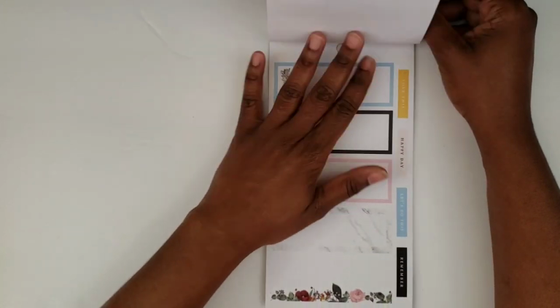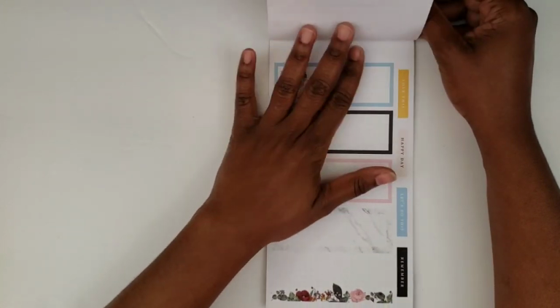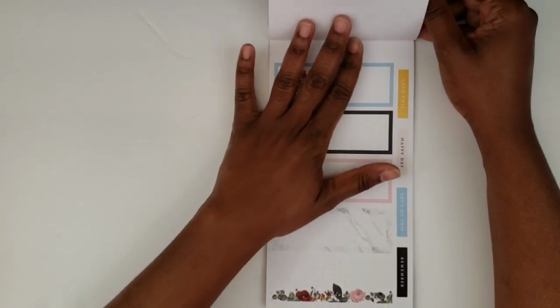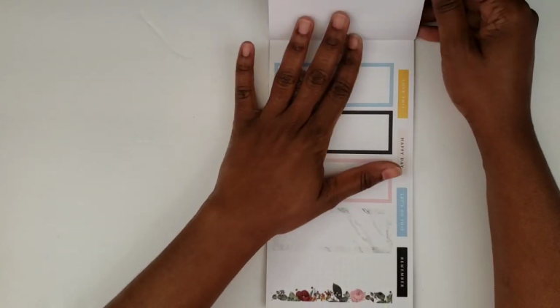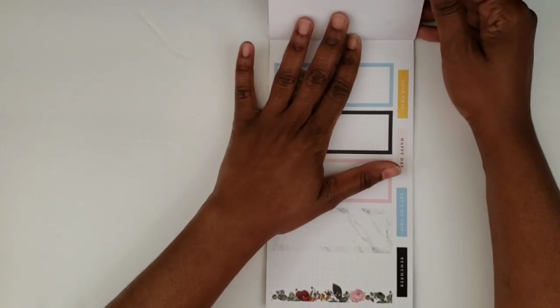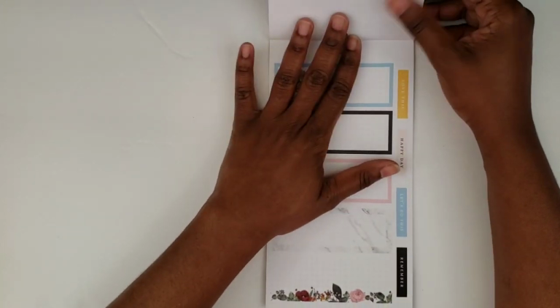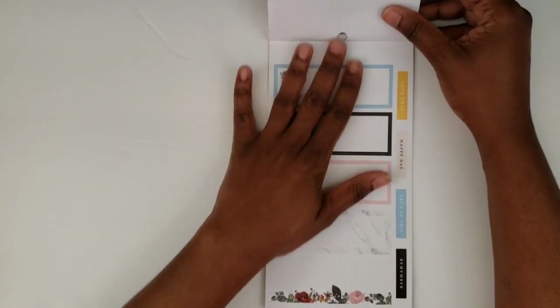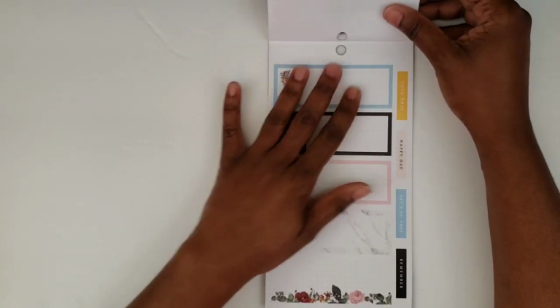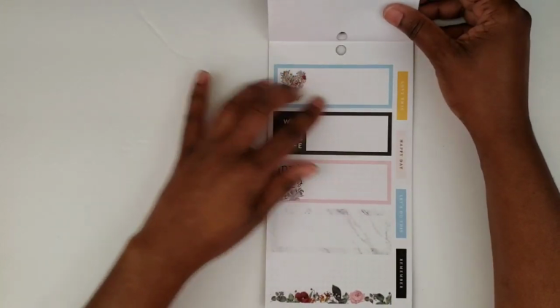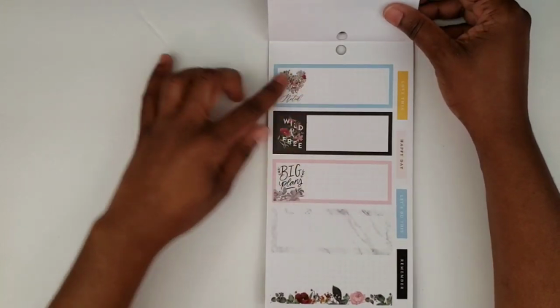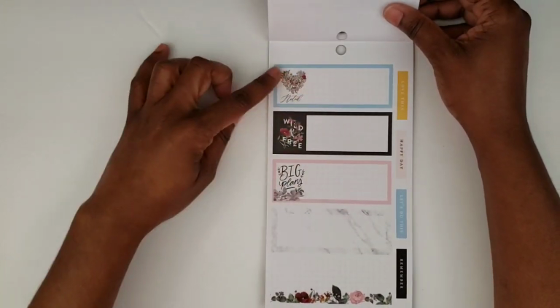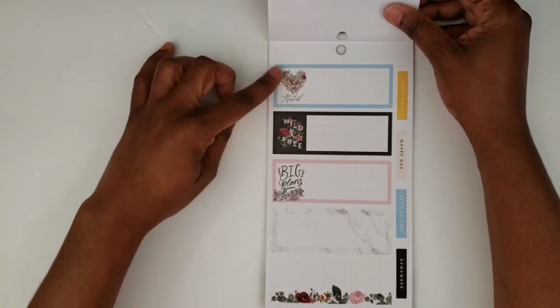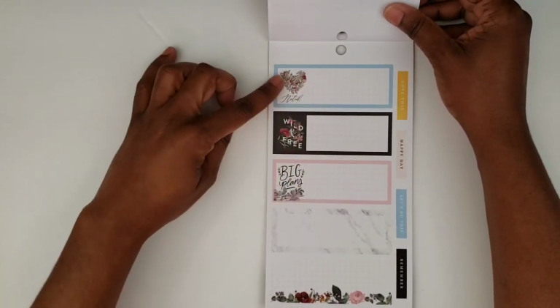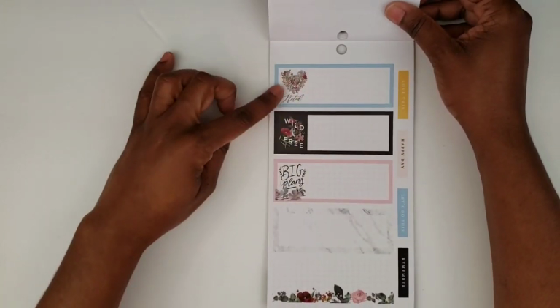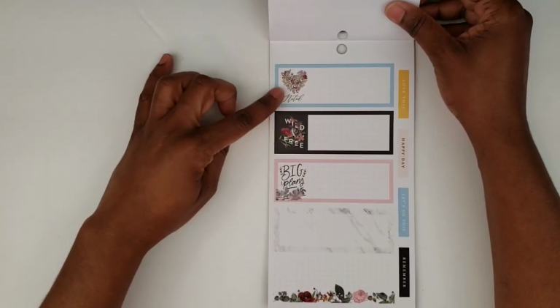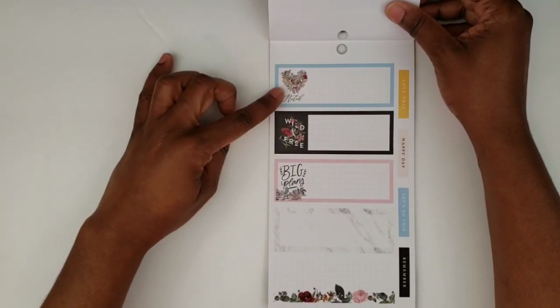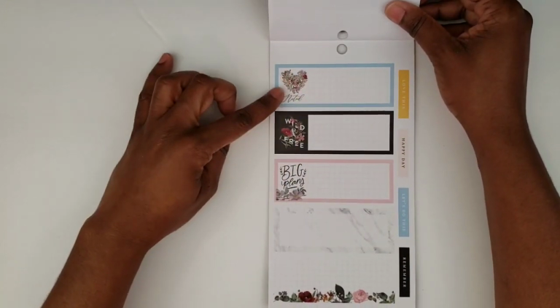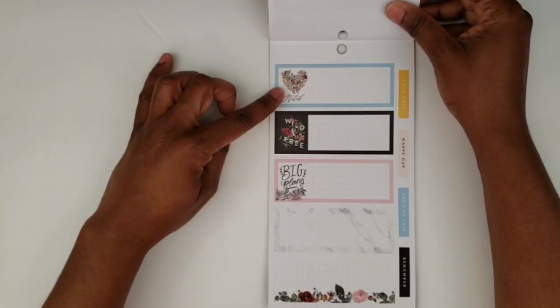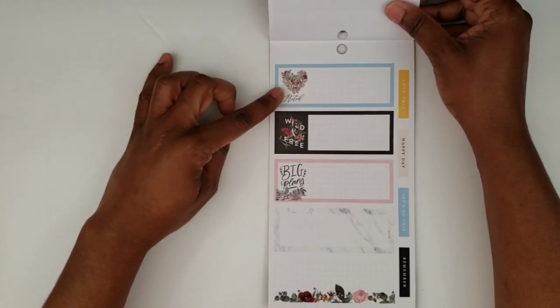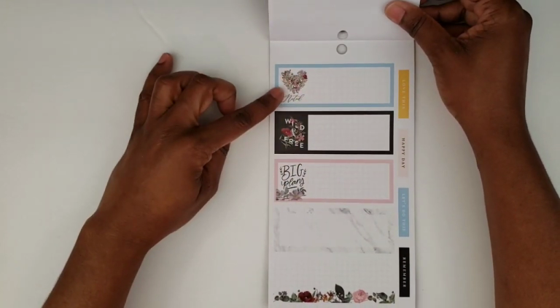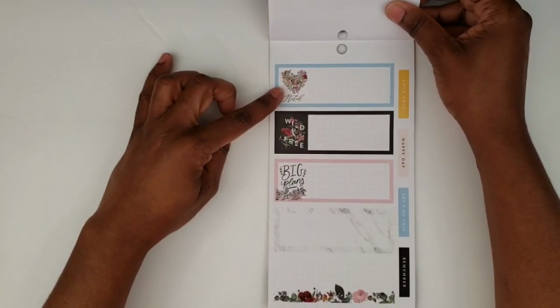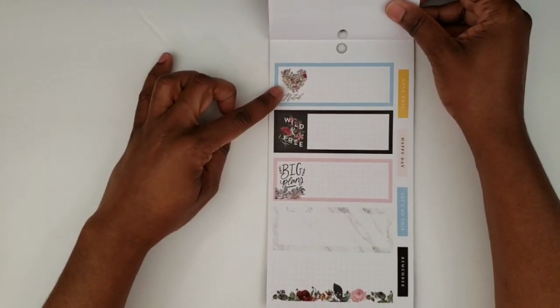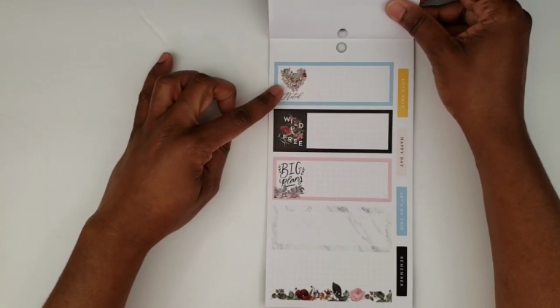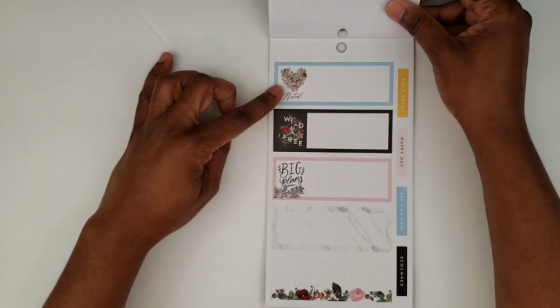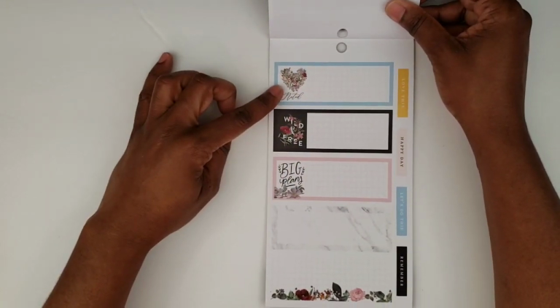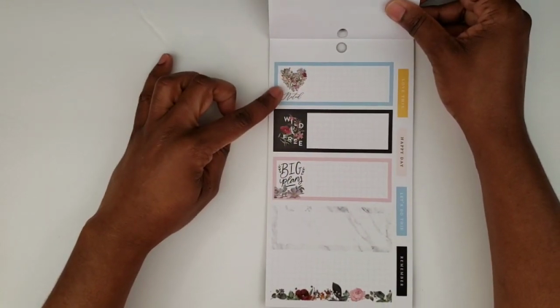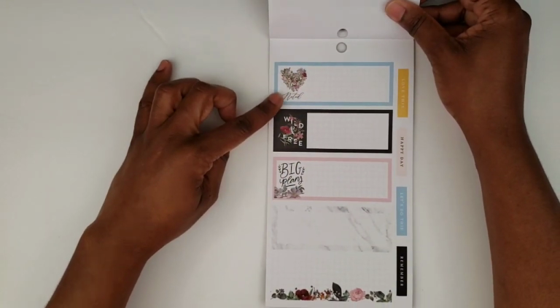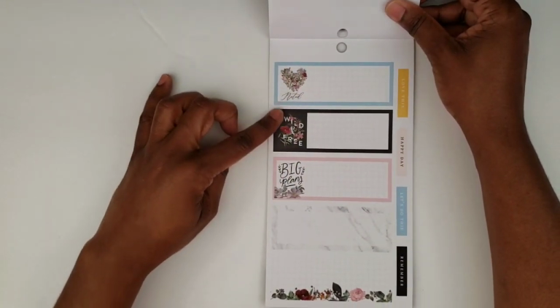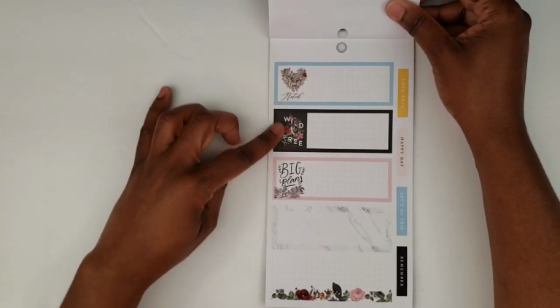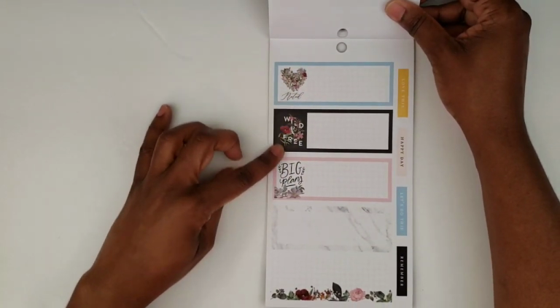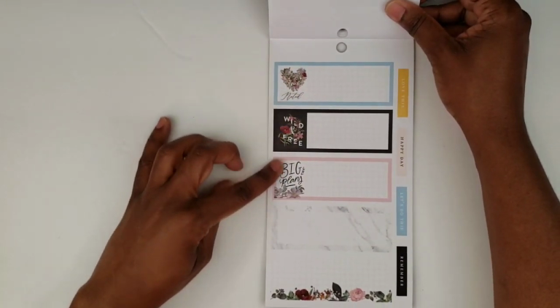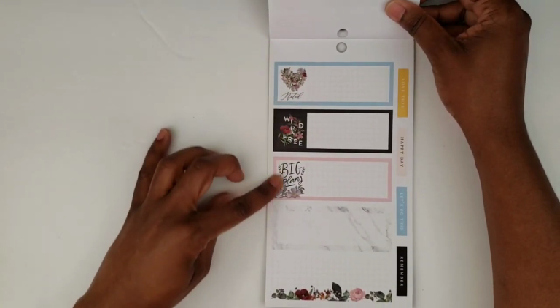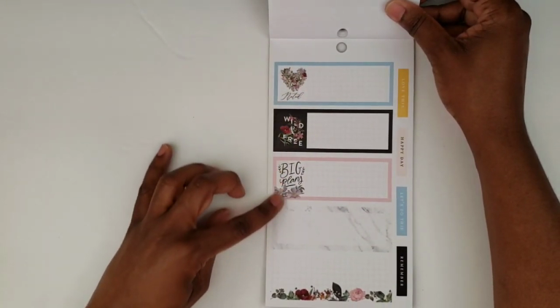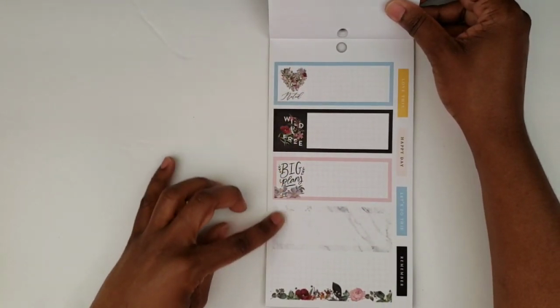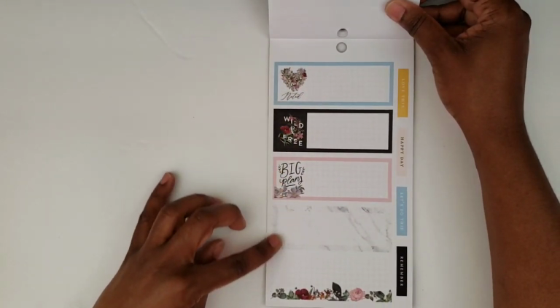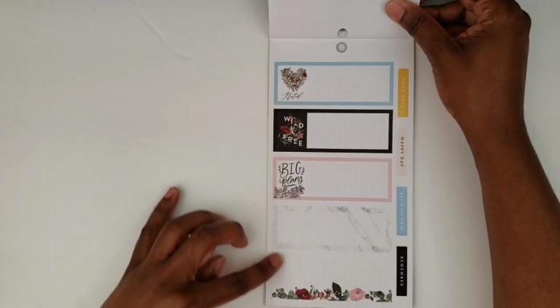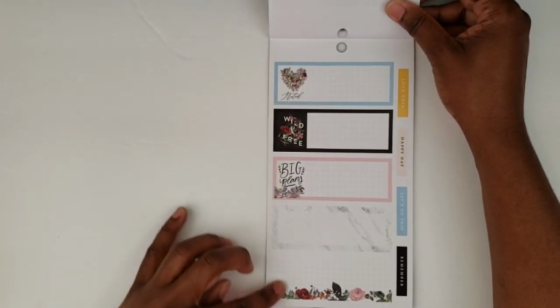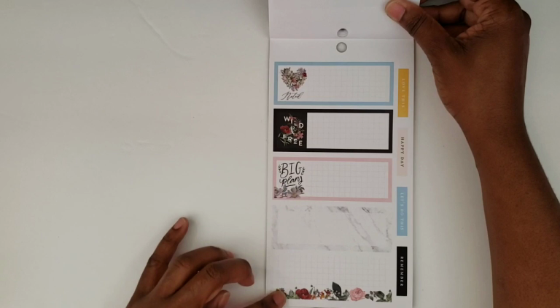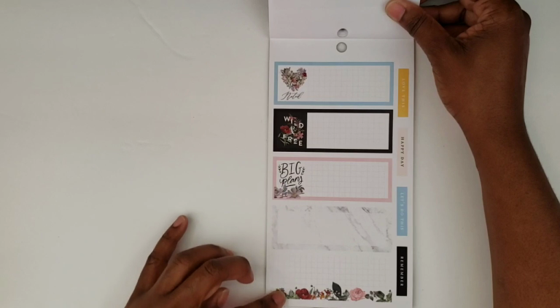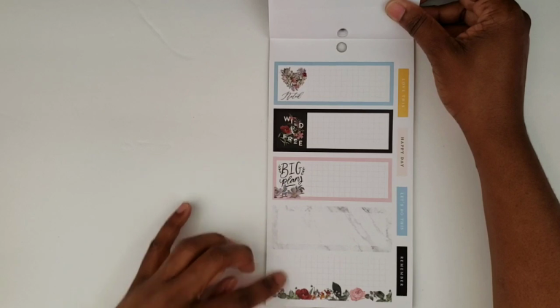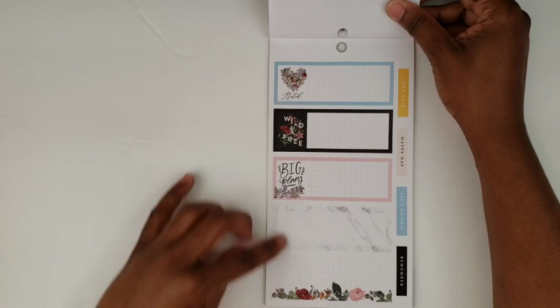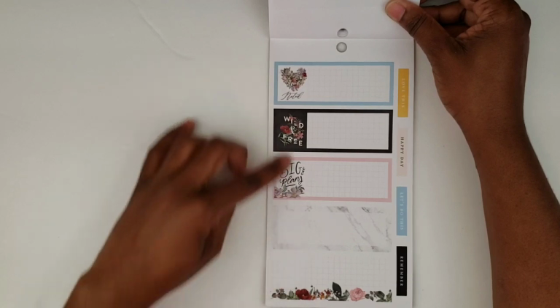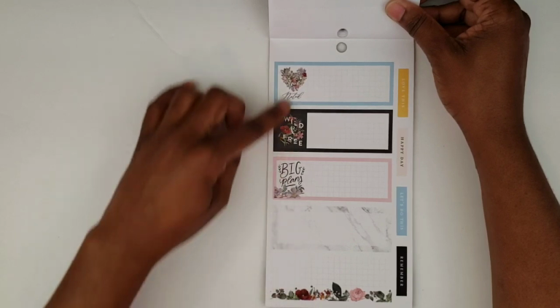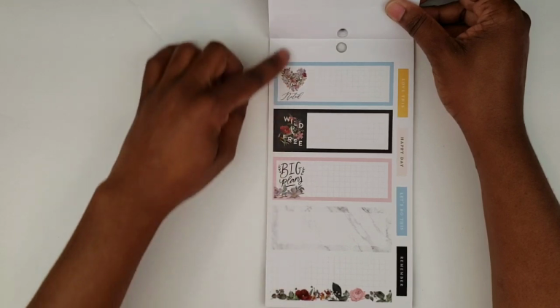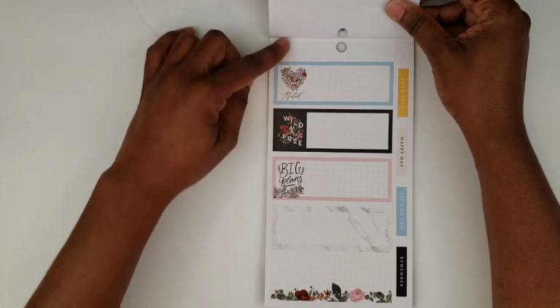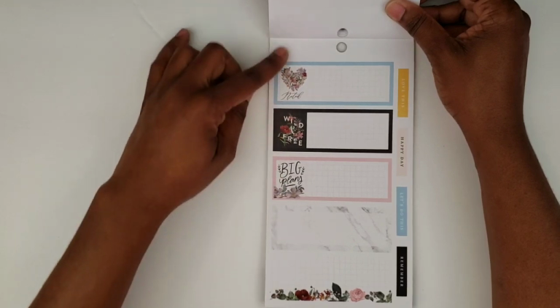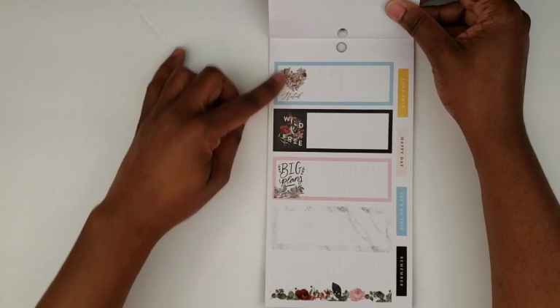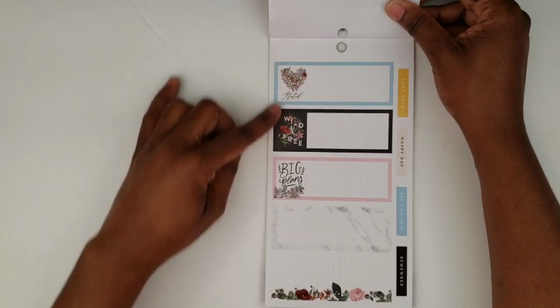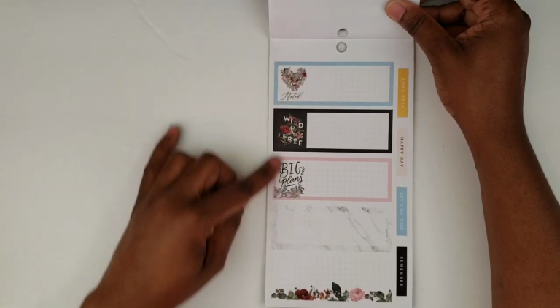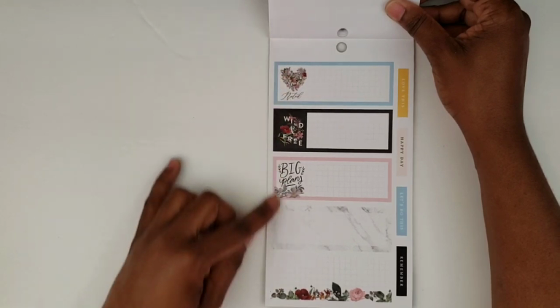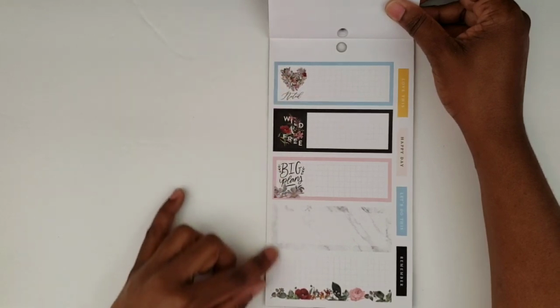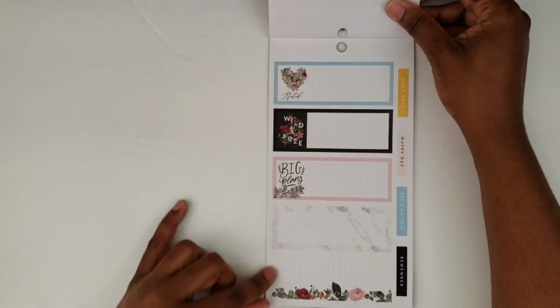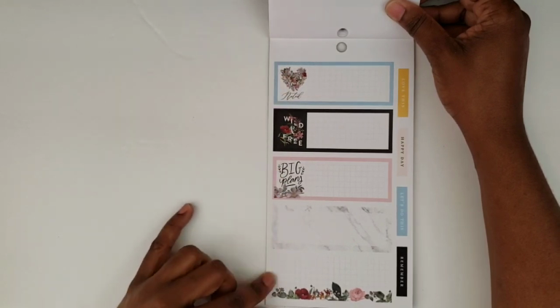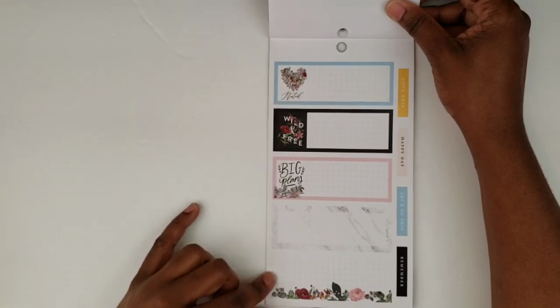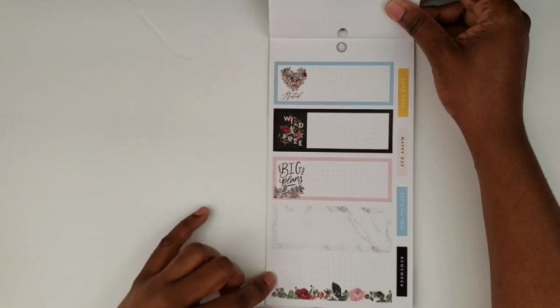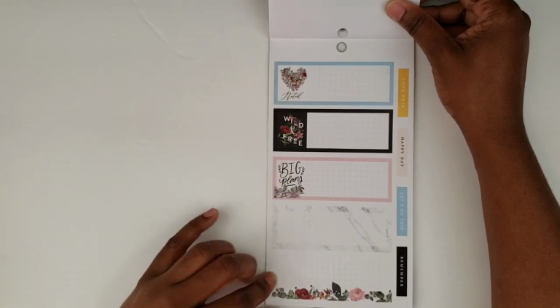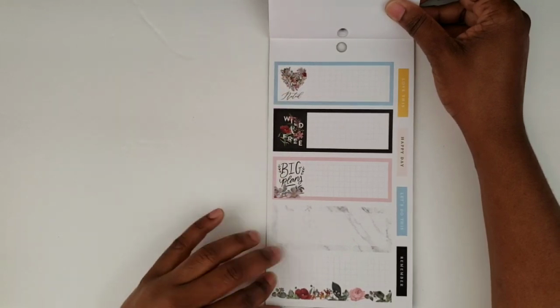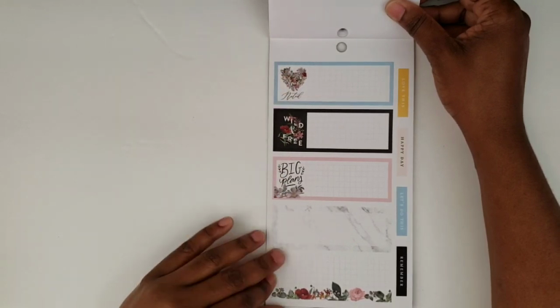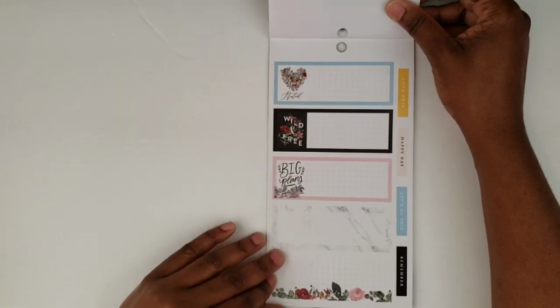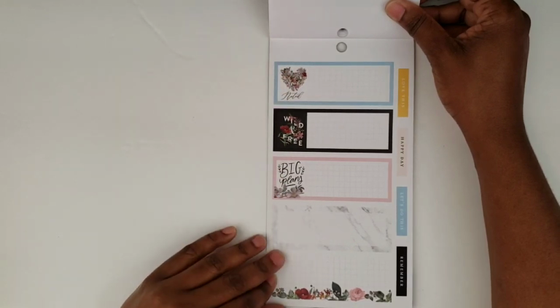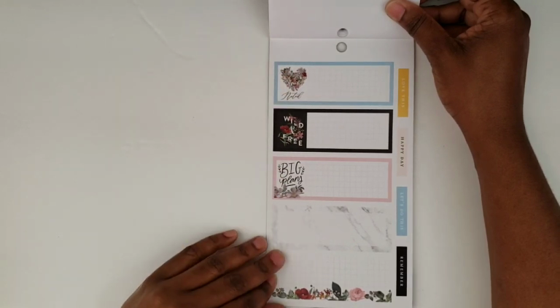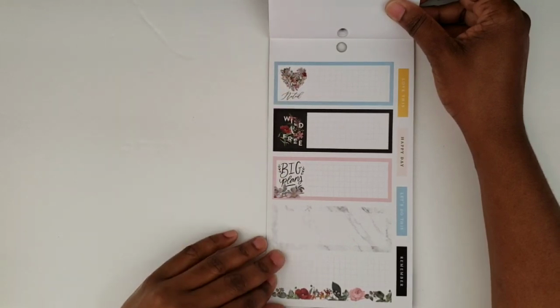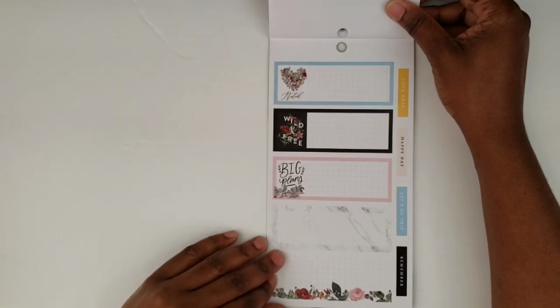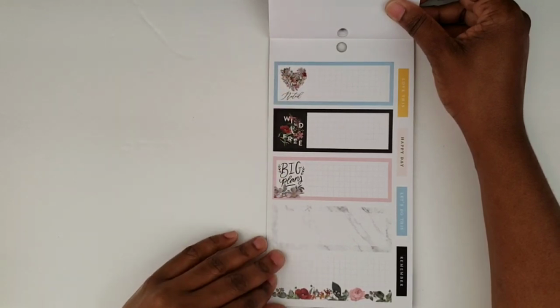And then these would work in a mini planner — so they did put some stuff in here that would work in your mini planner.